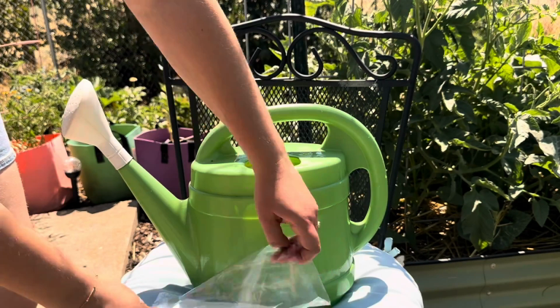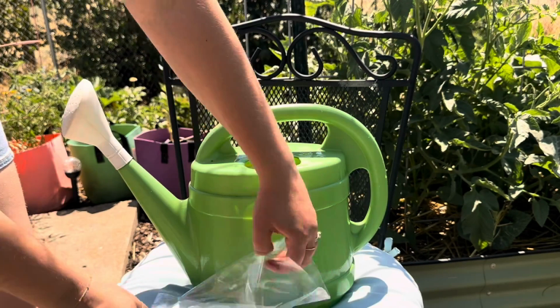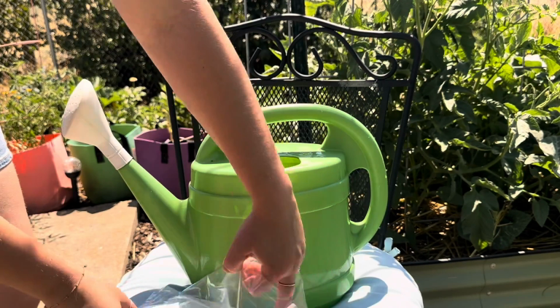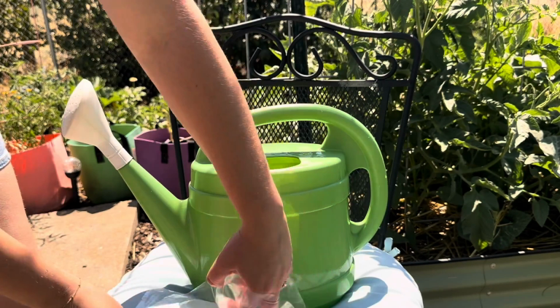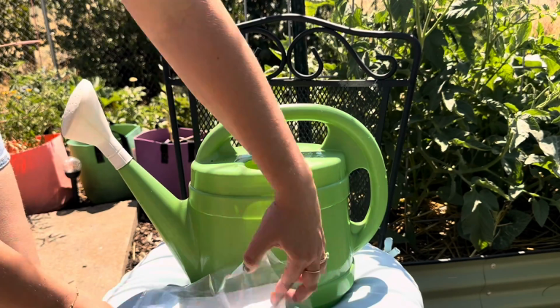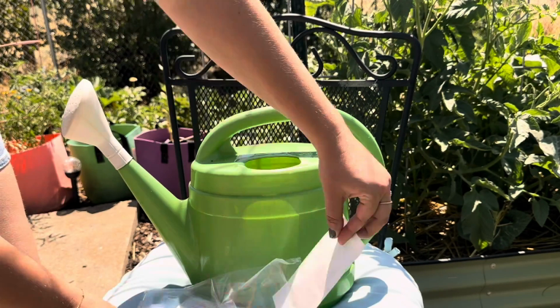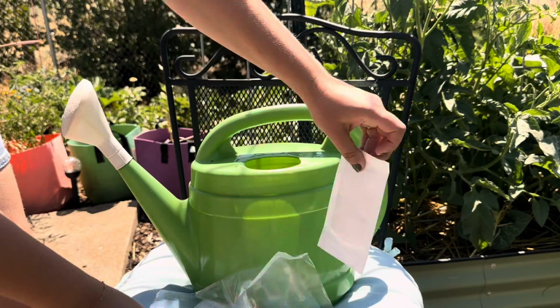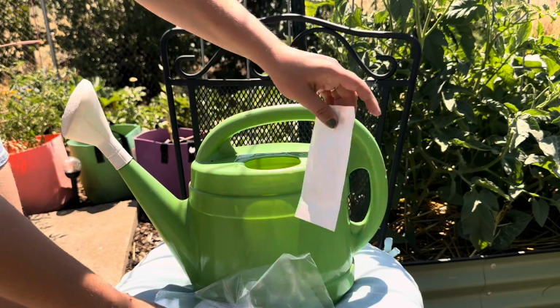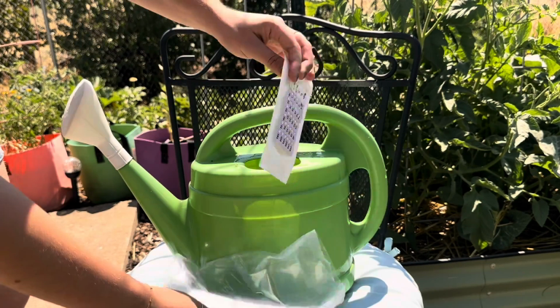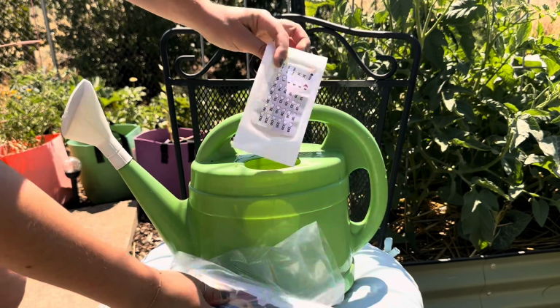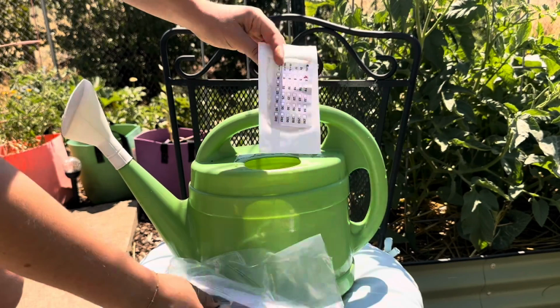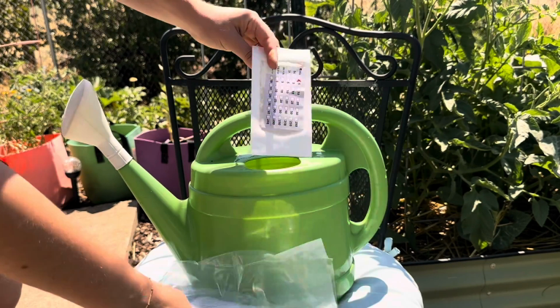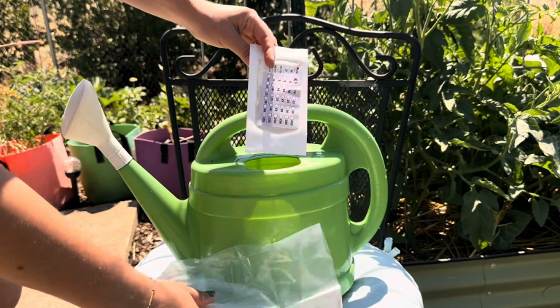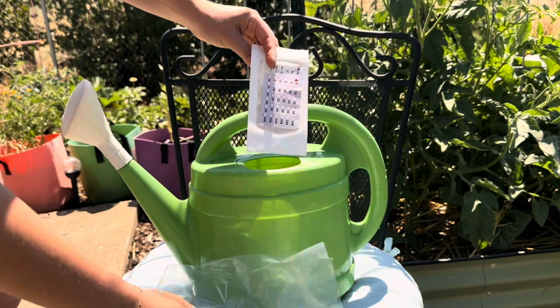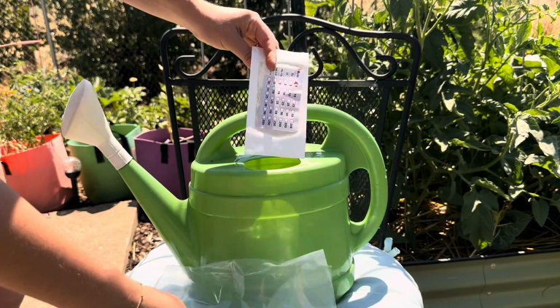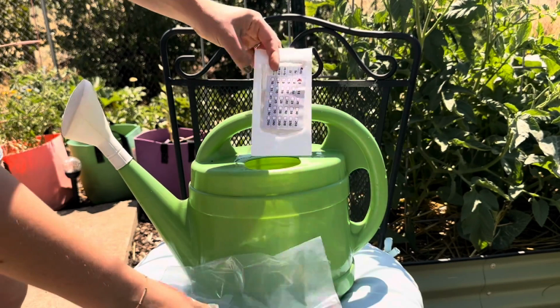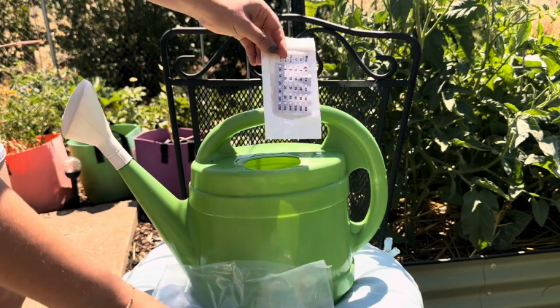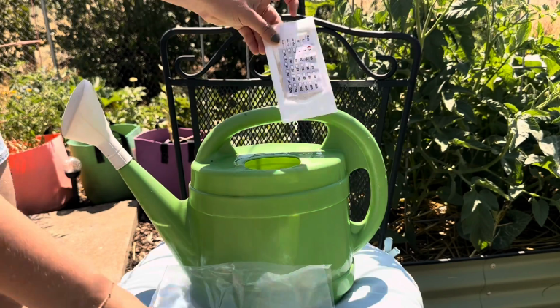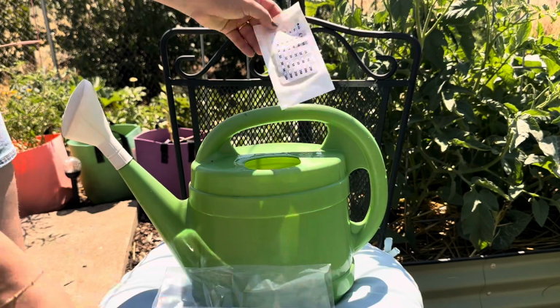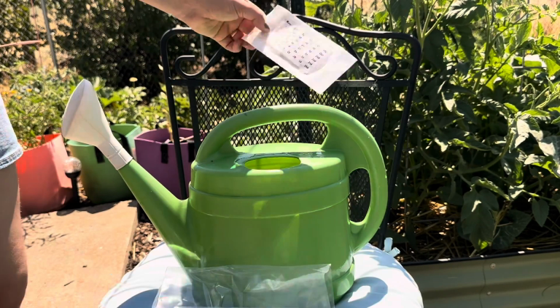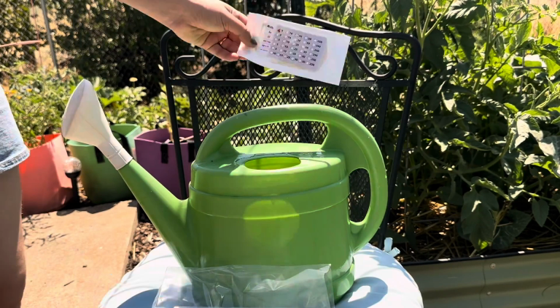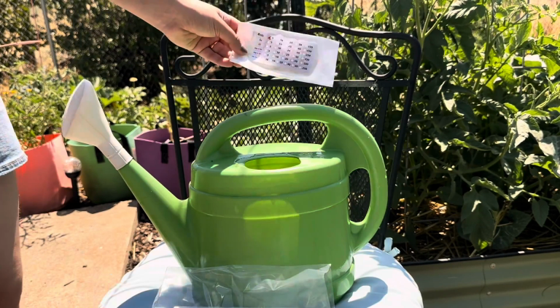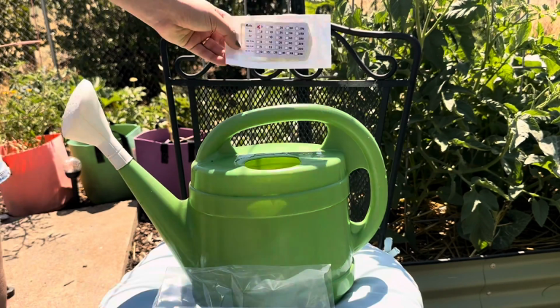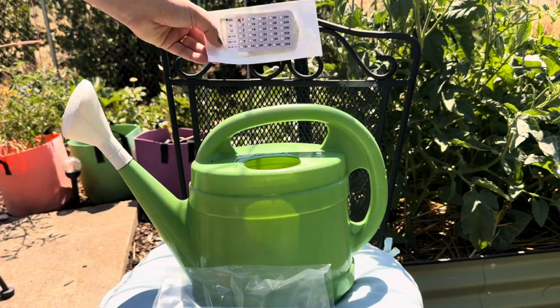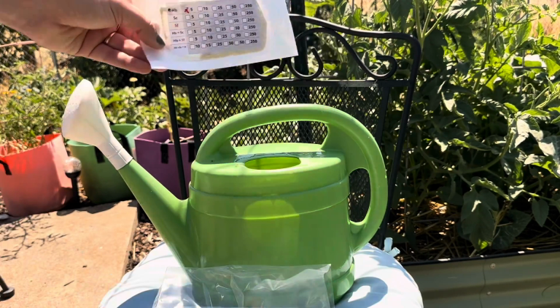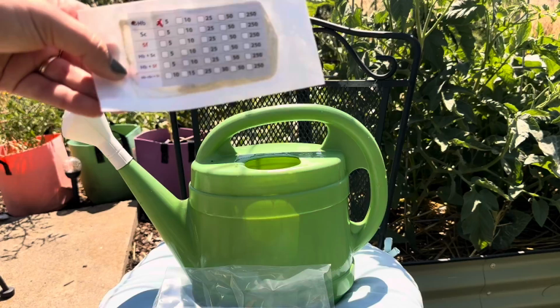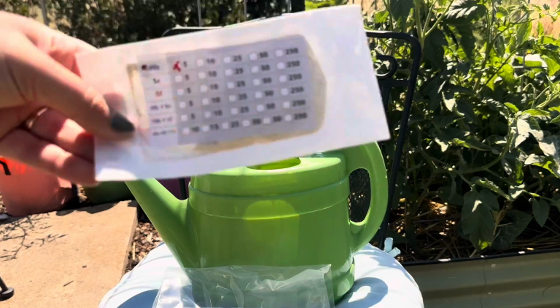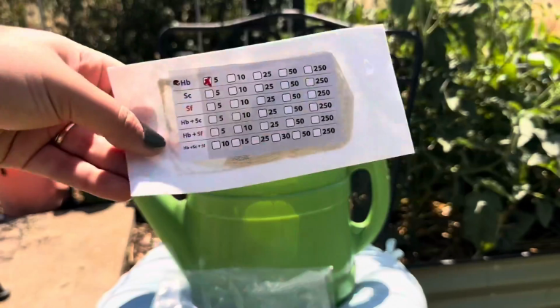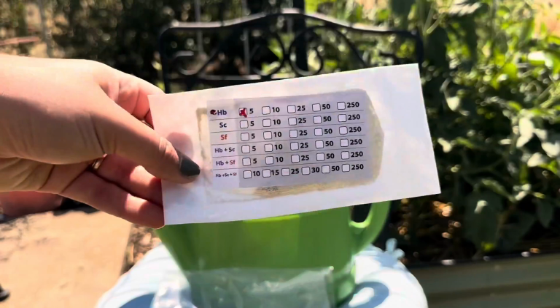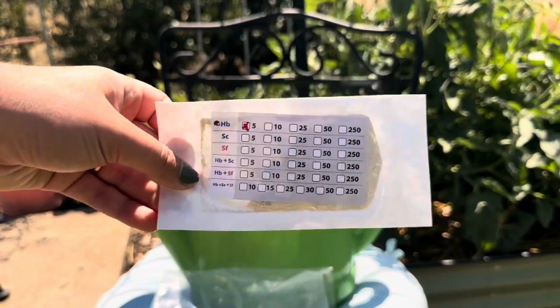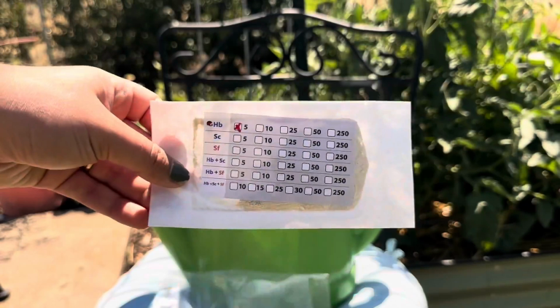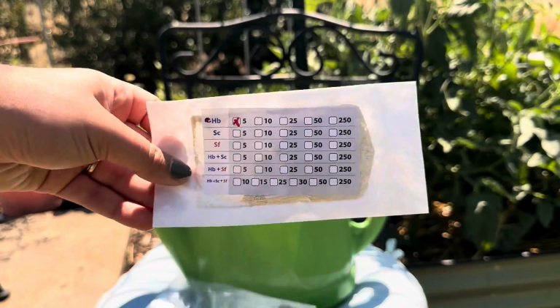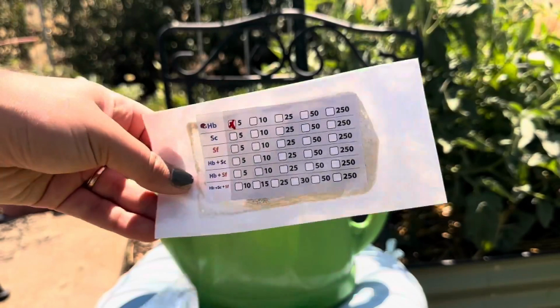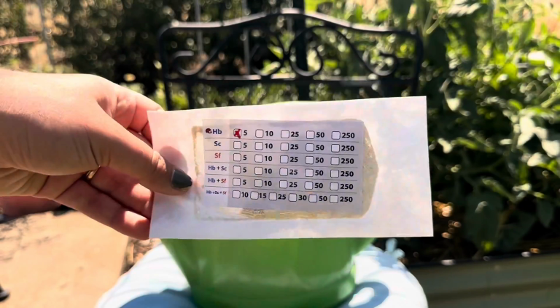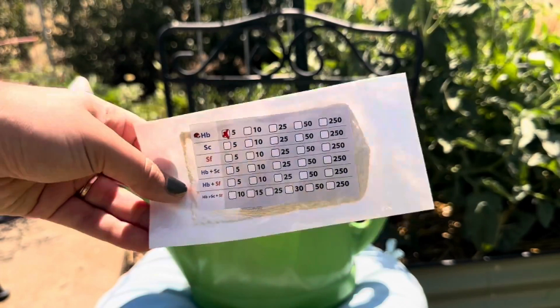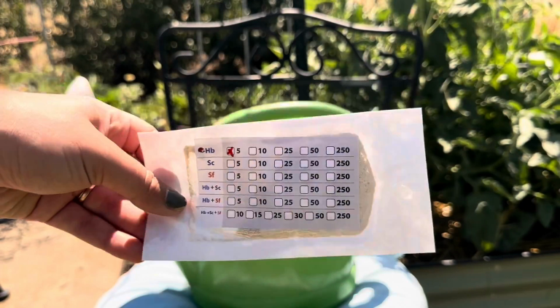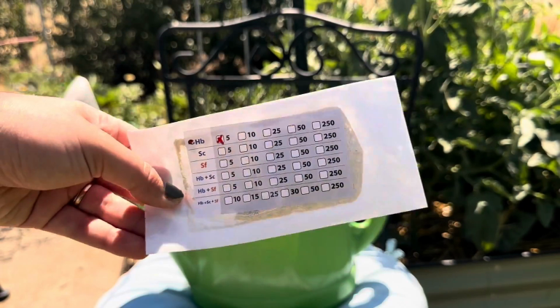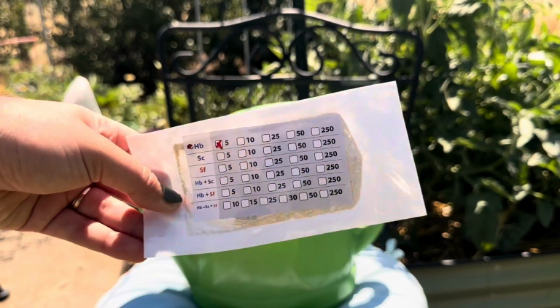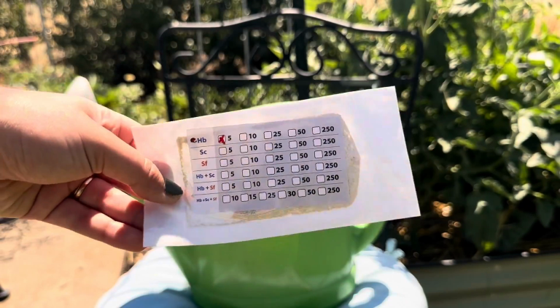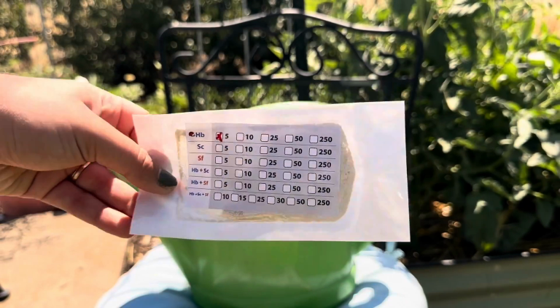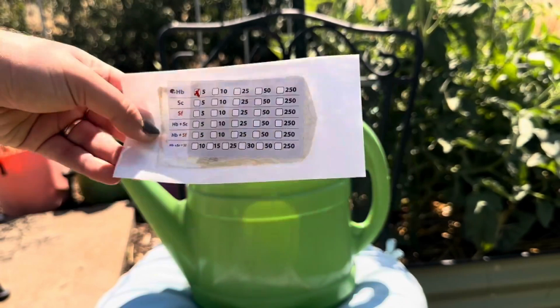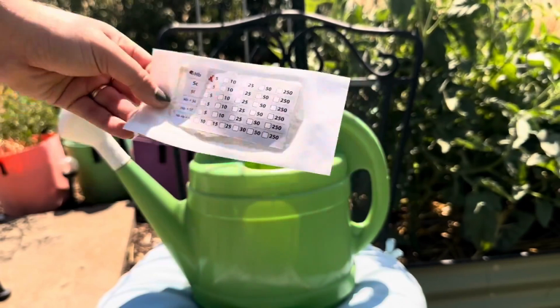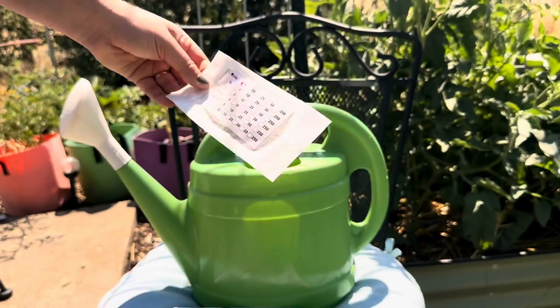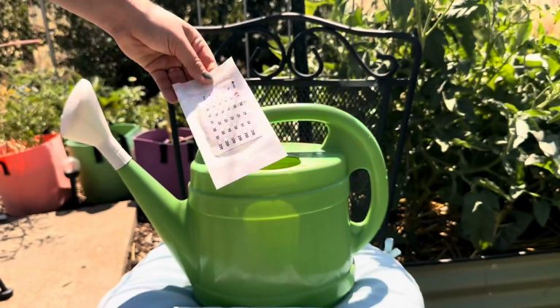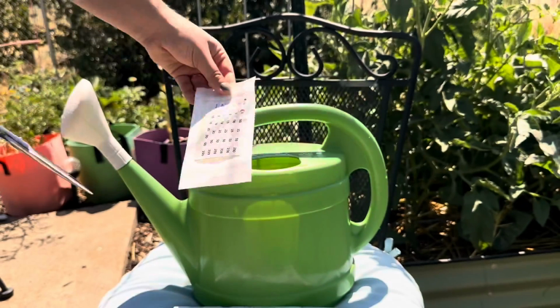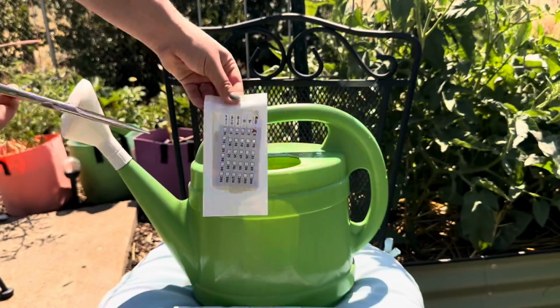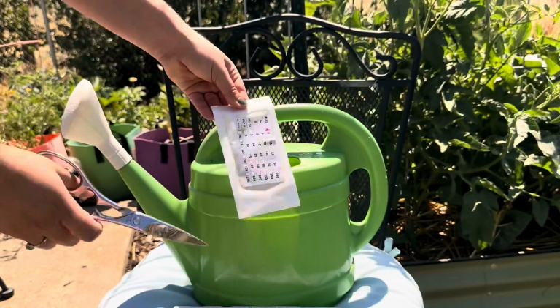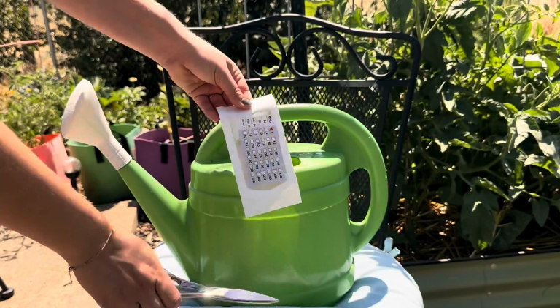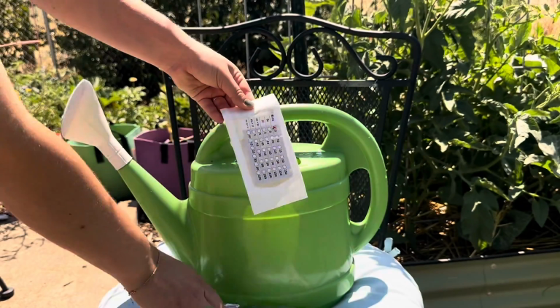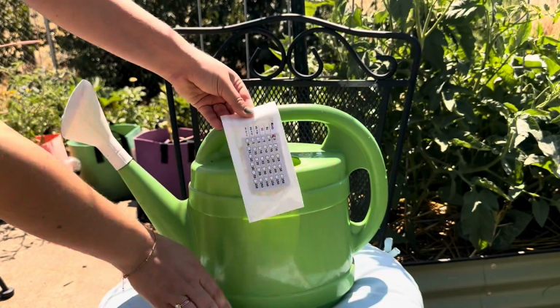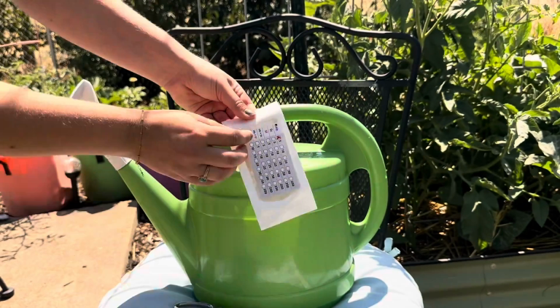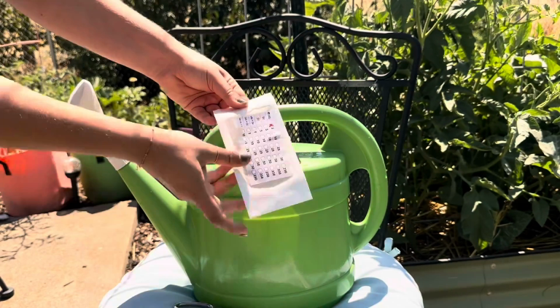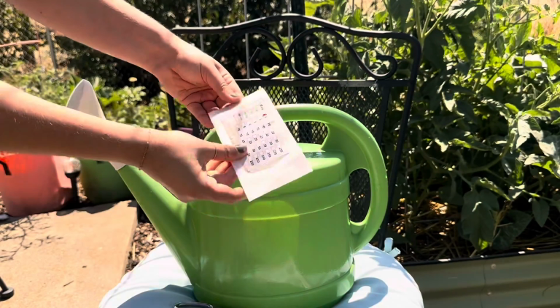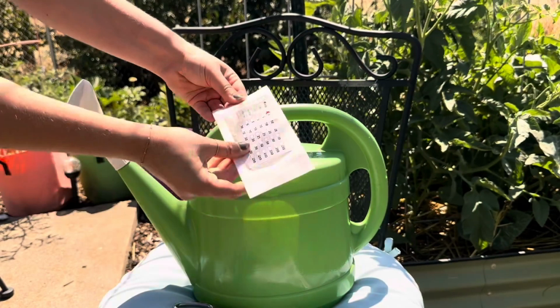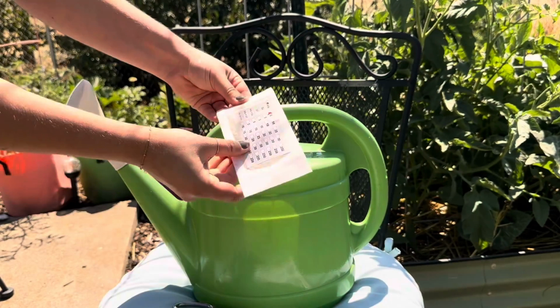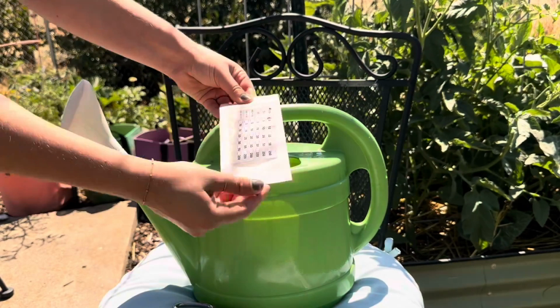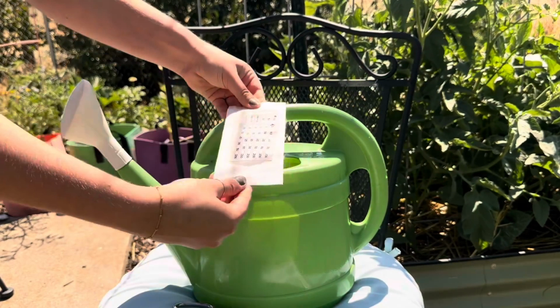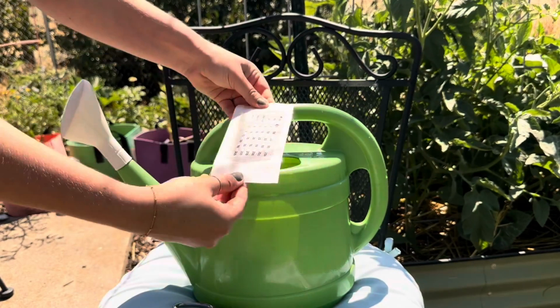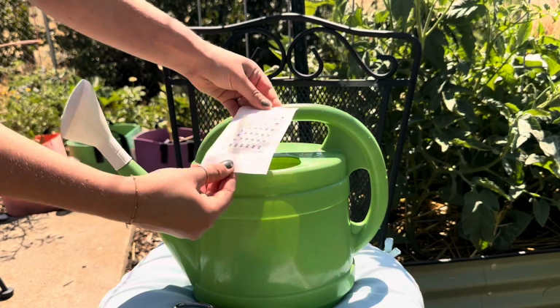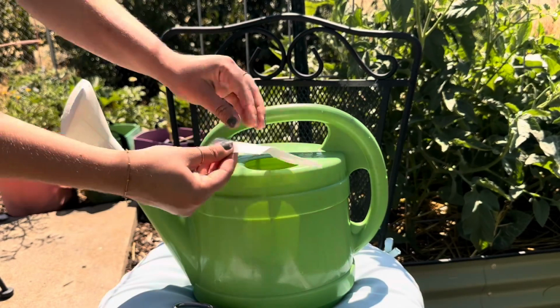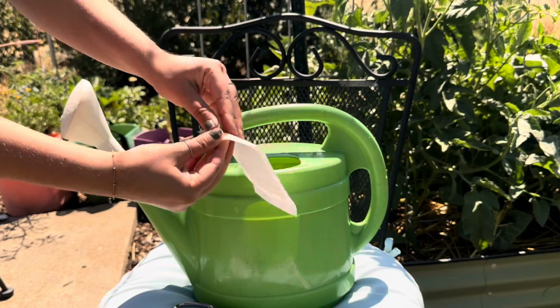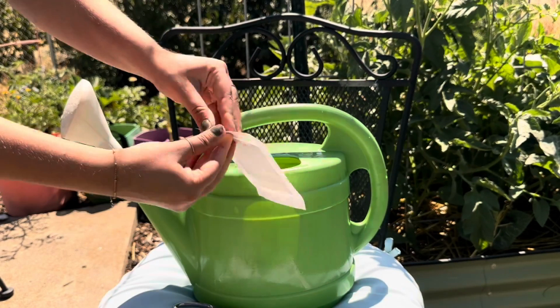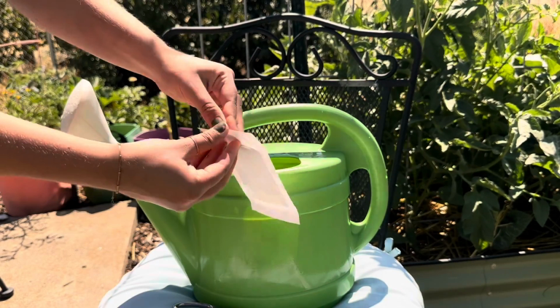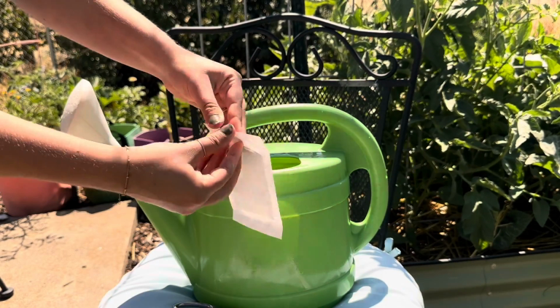Today we're releasing the HB species, which preys on Japanese beetles, cucumber beetles, grubs, and more.